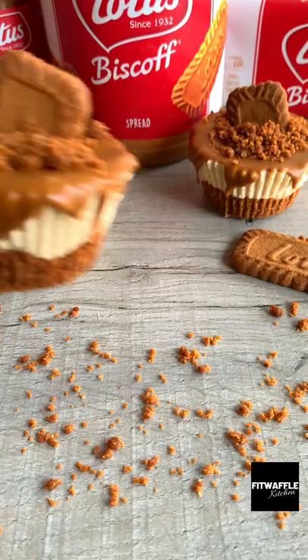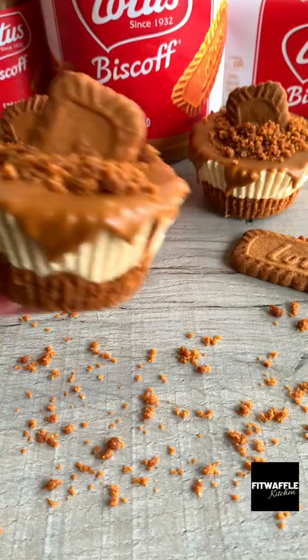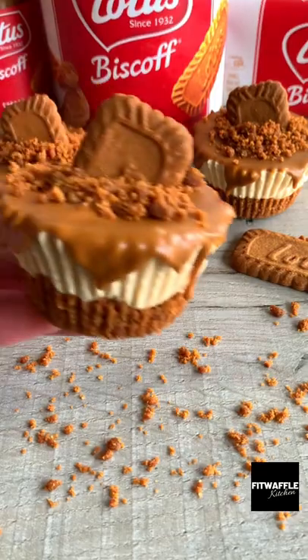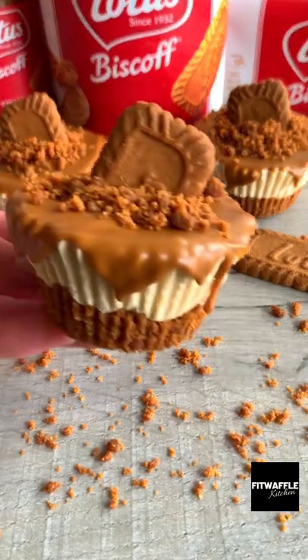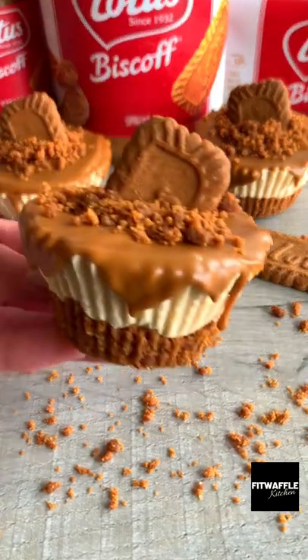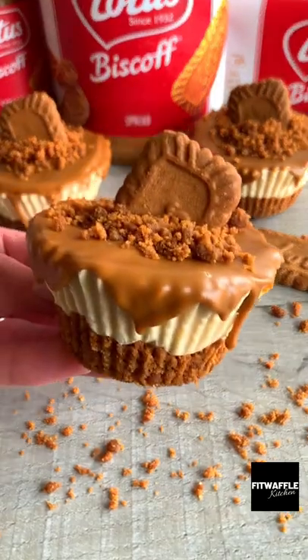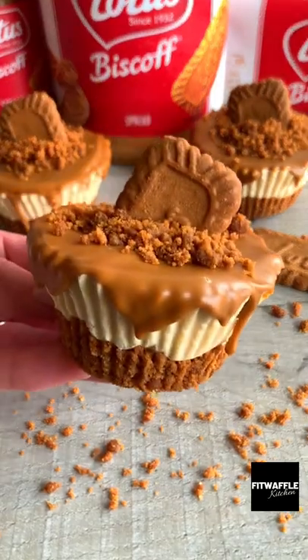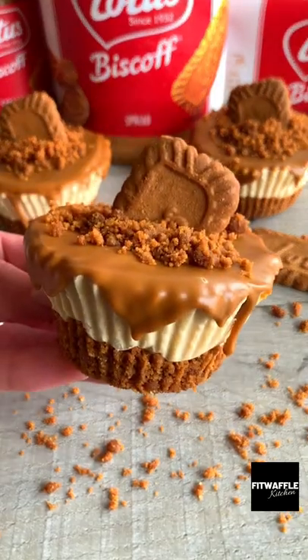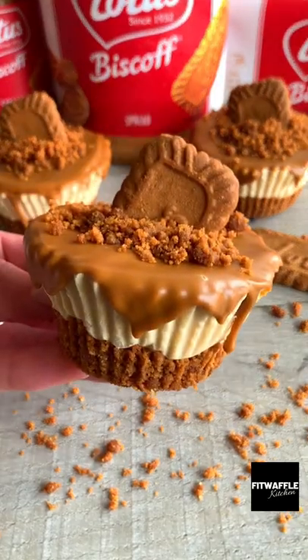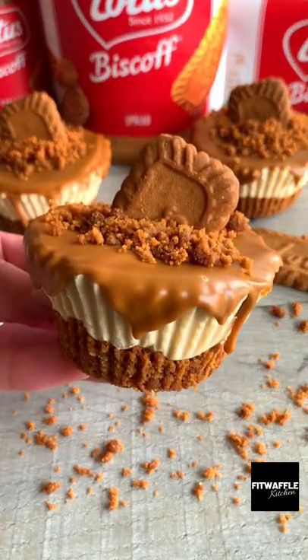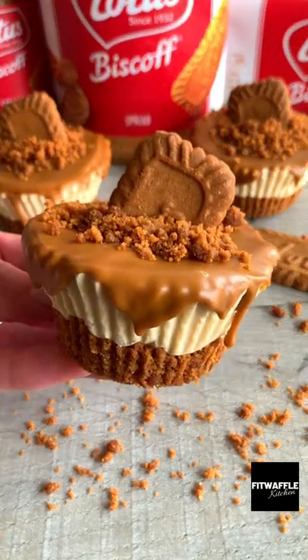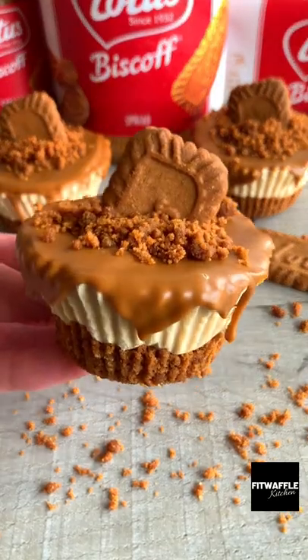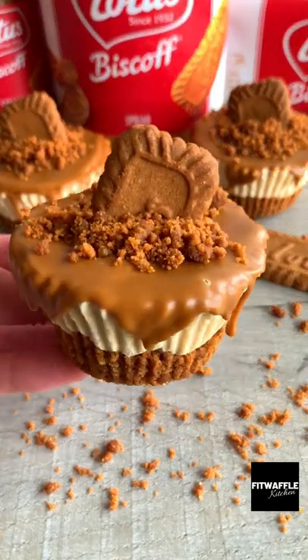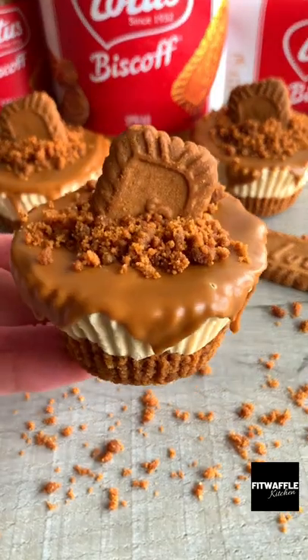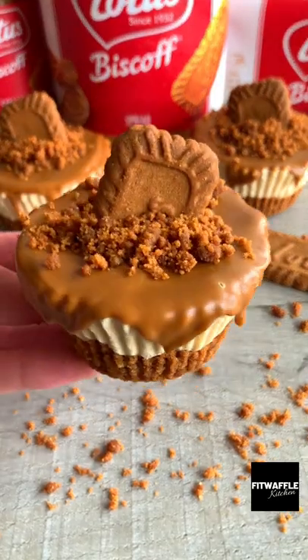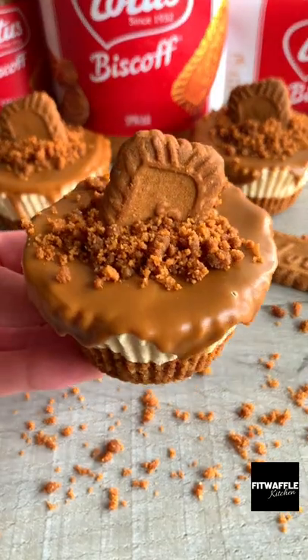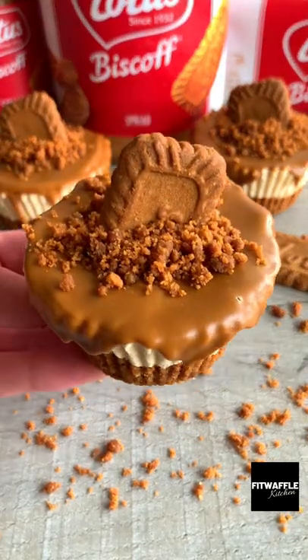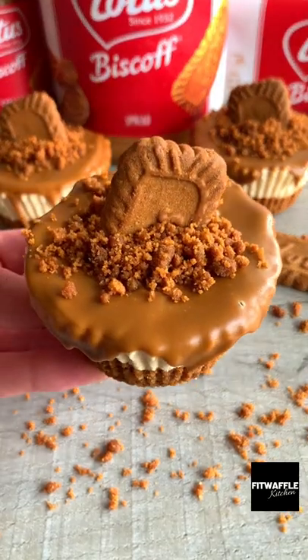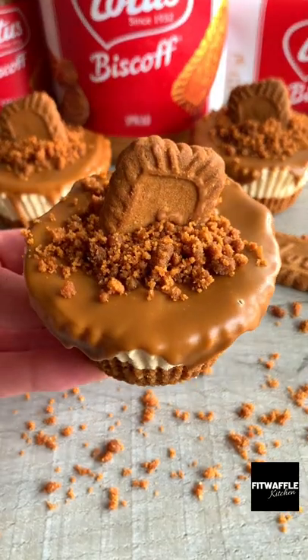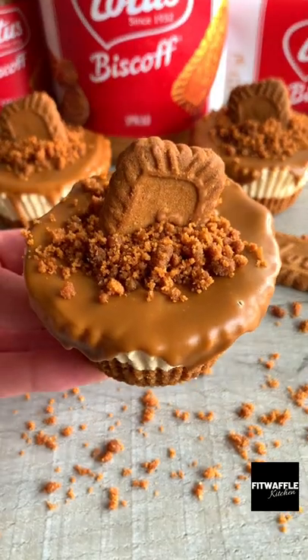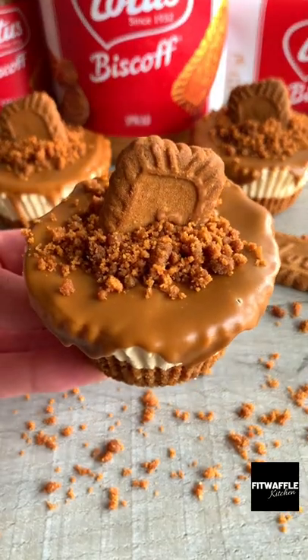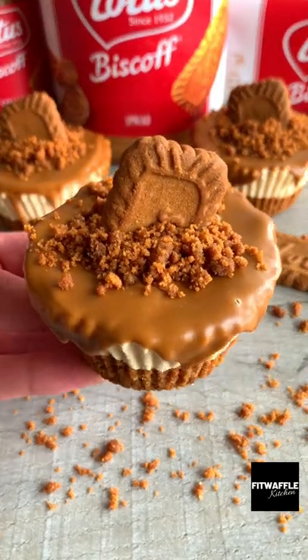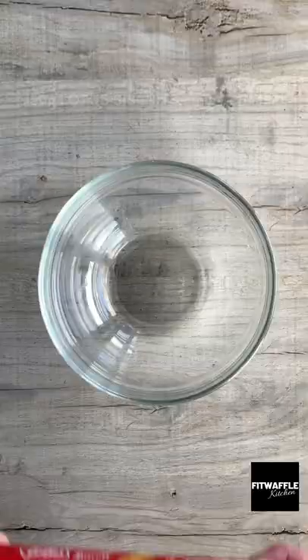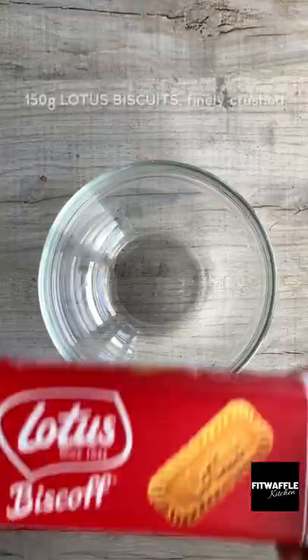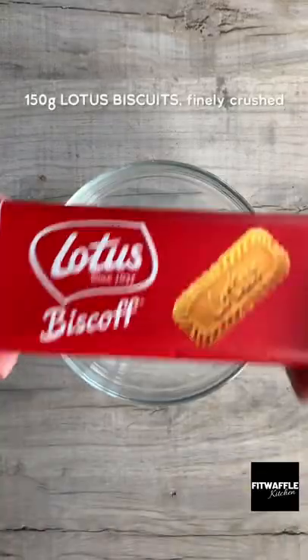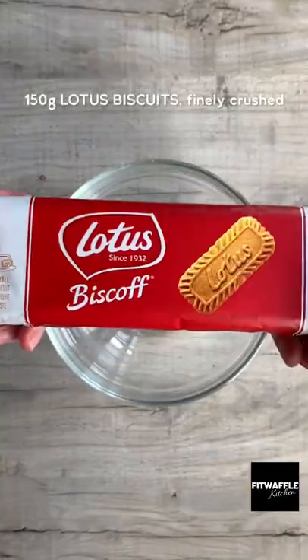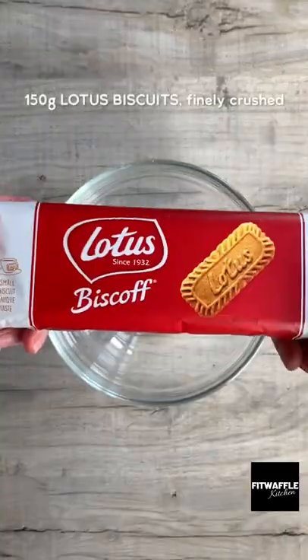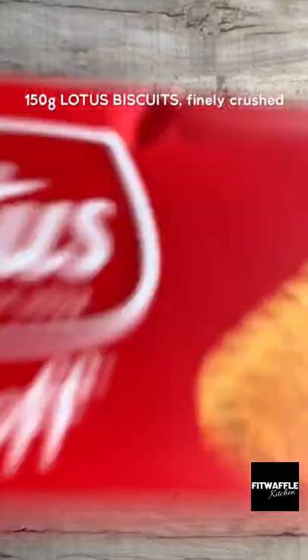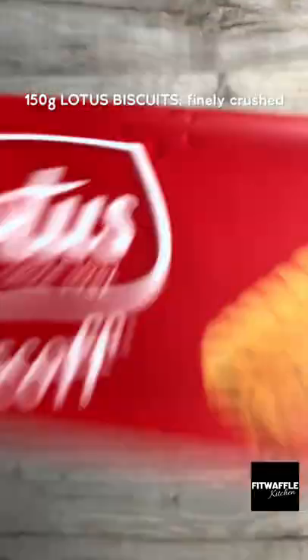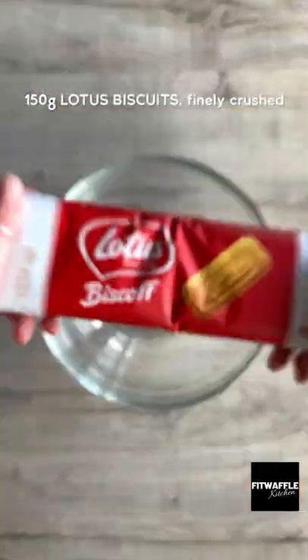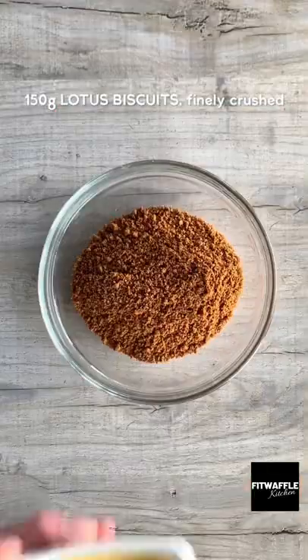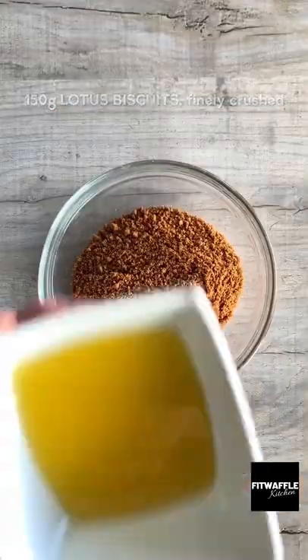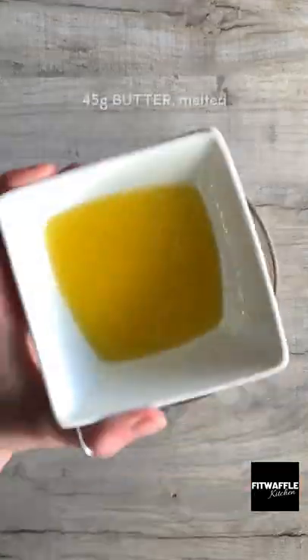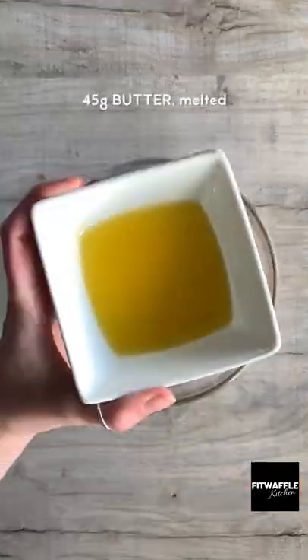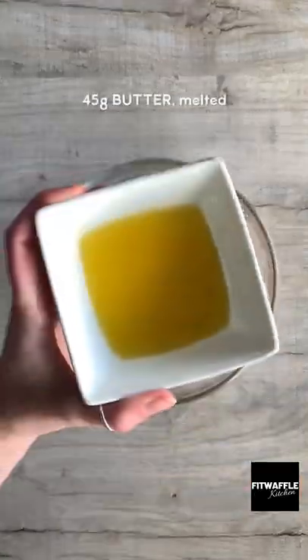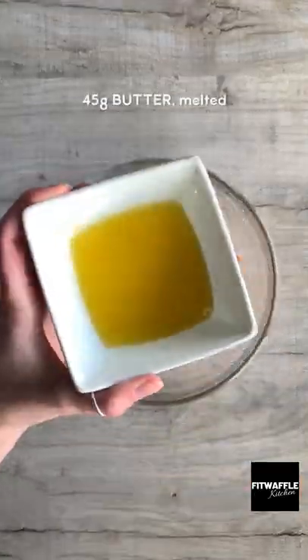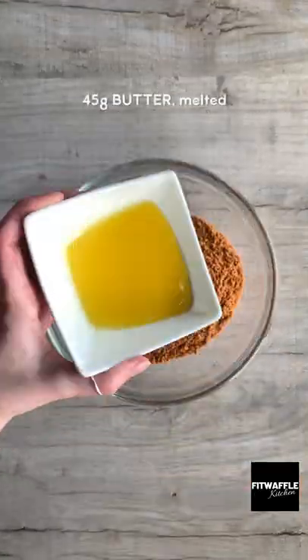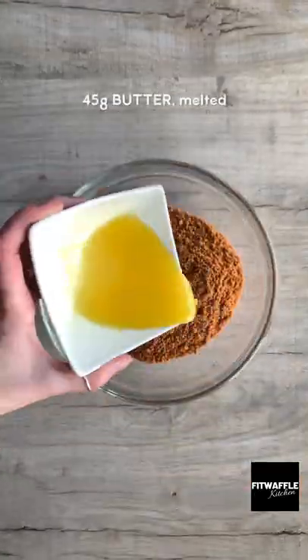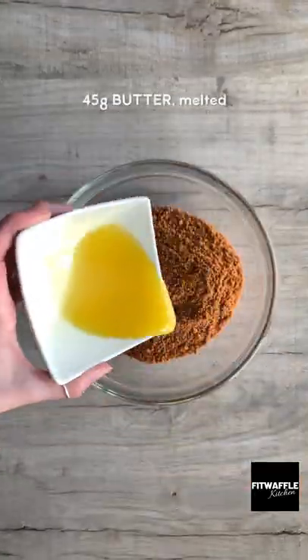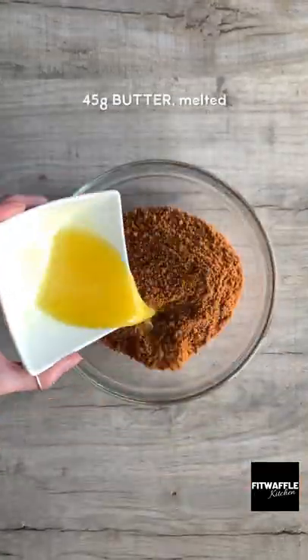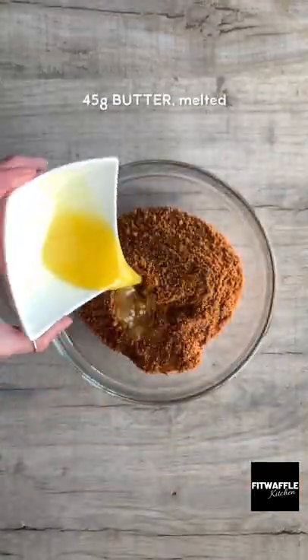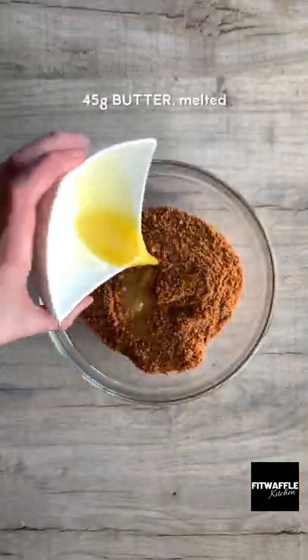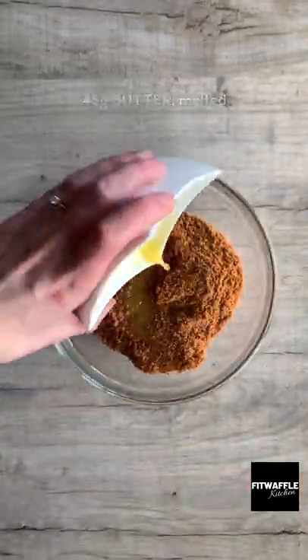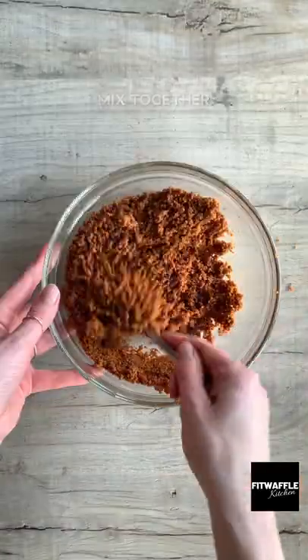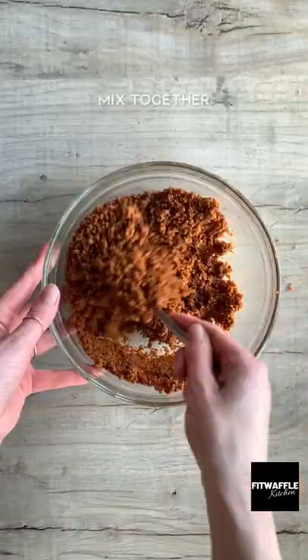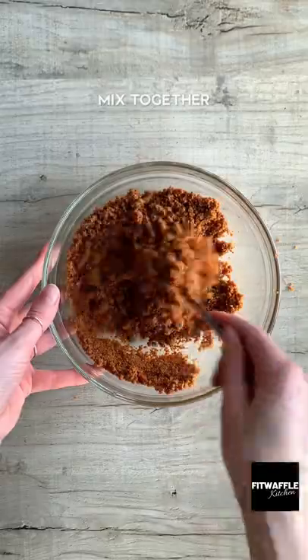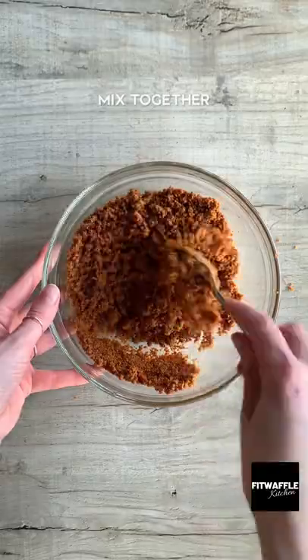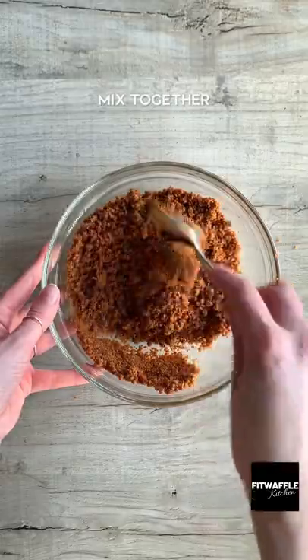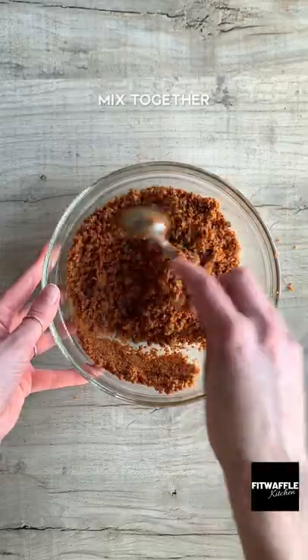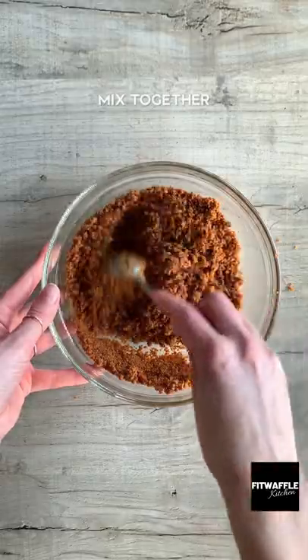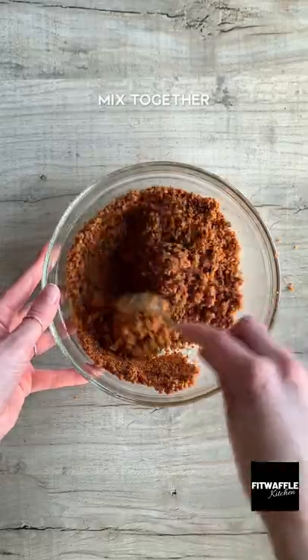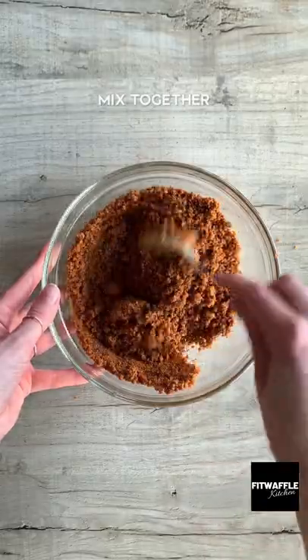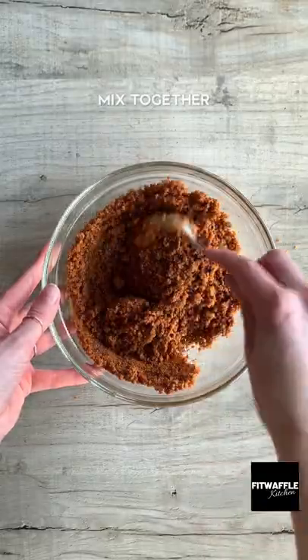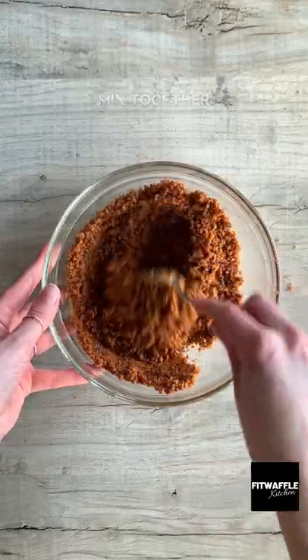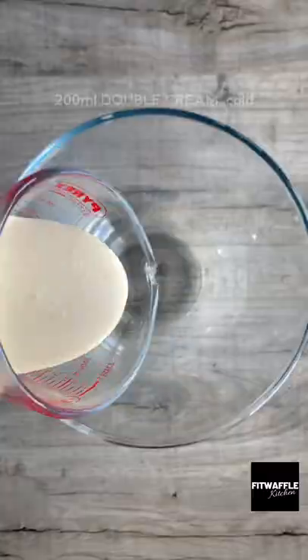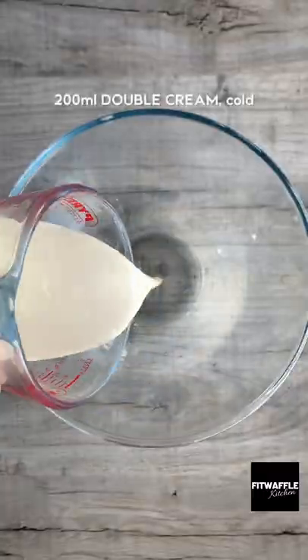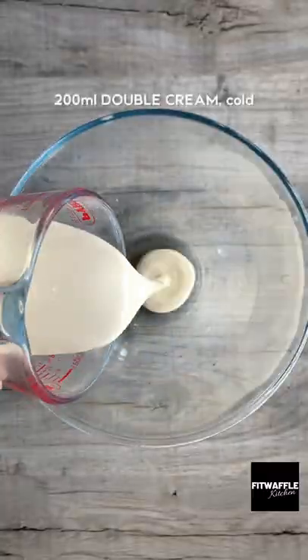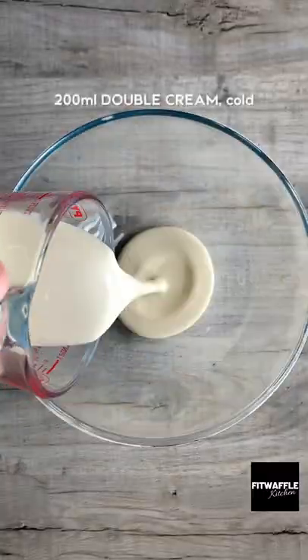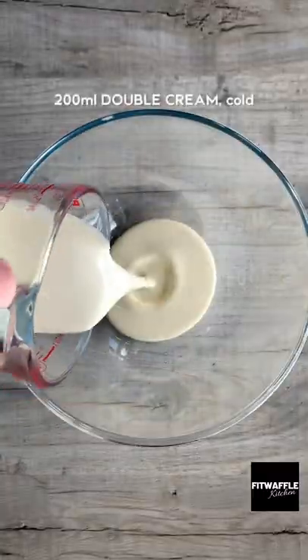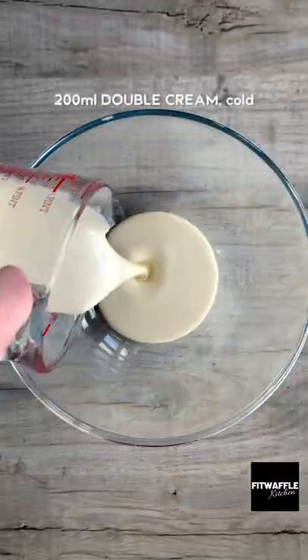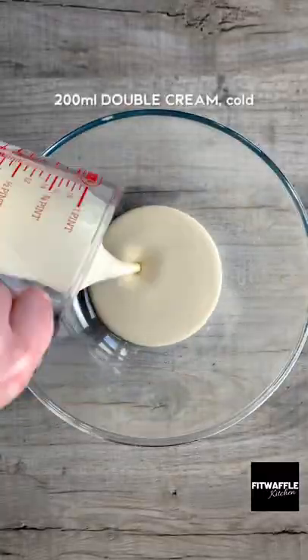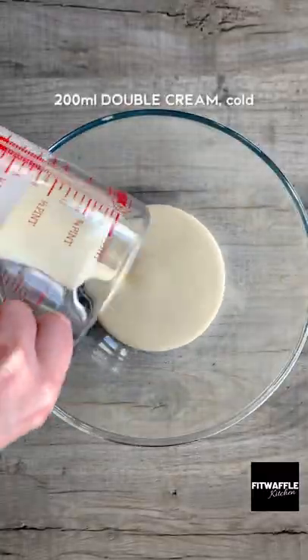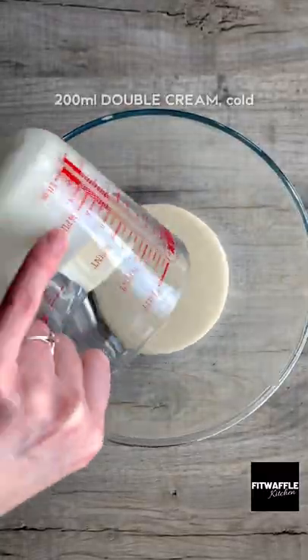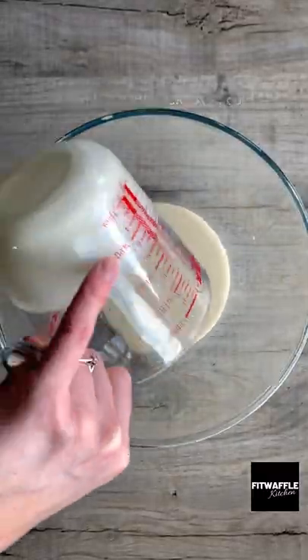Here's how to make super quick and easy mini Biscoff cheesecakes. Mix together crushed lotus biscuits and melted butter for the base, then set aside.